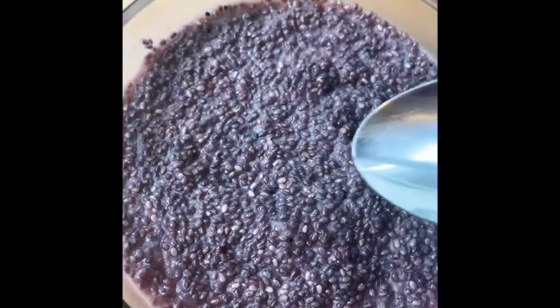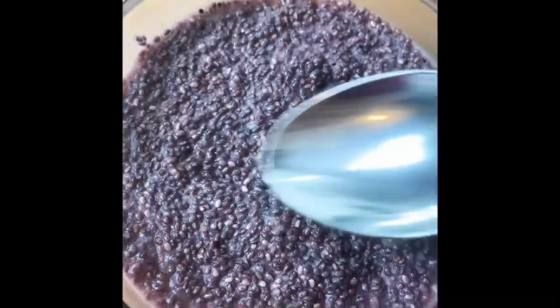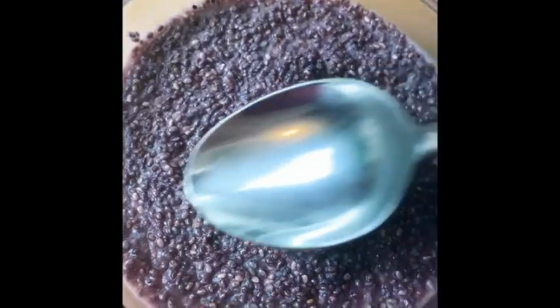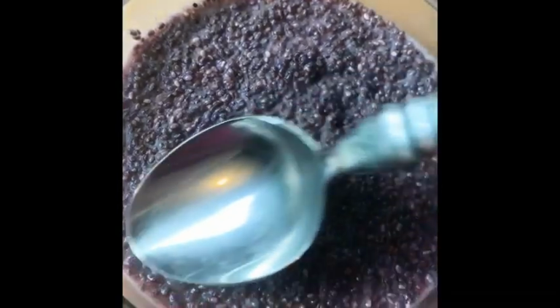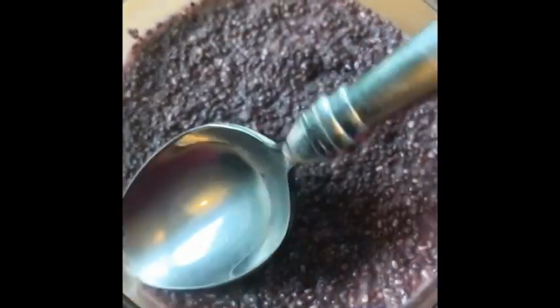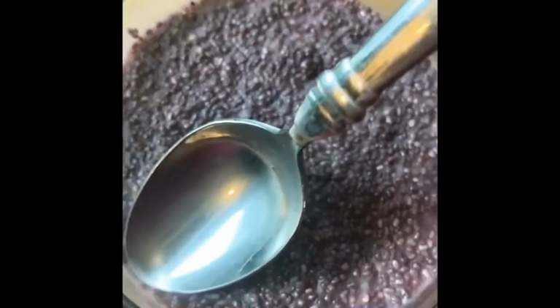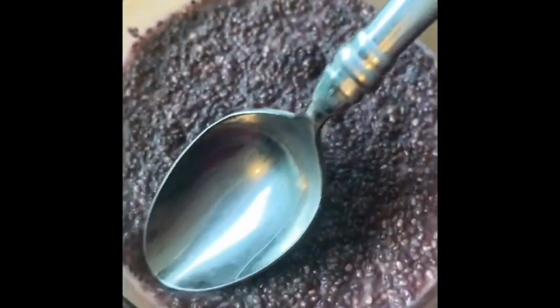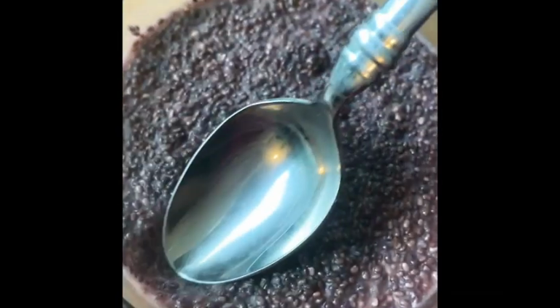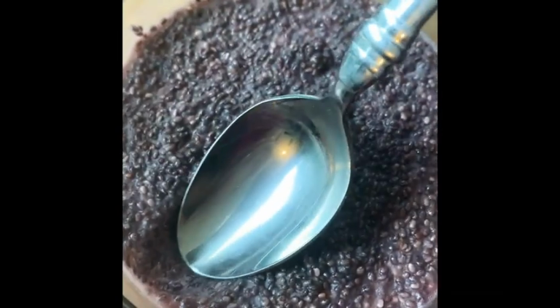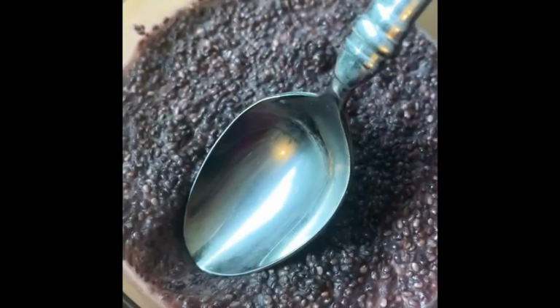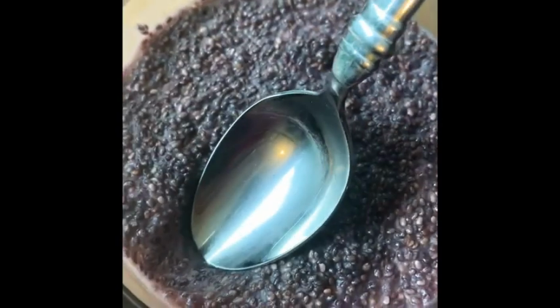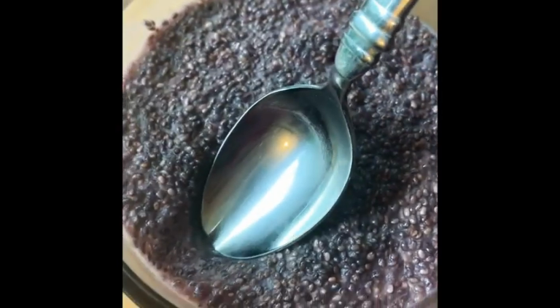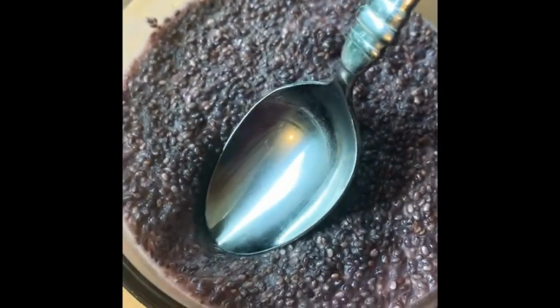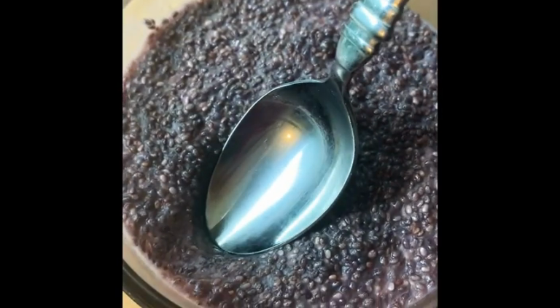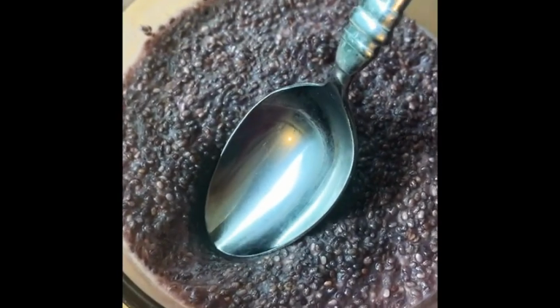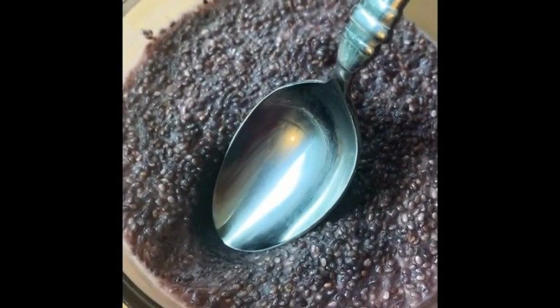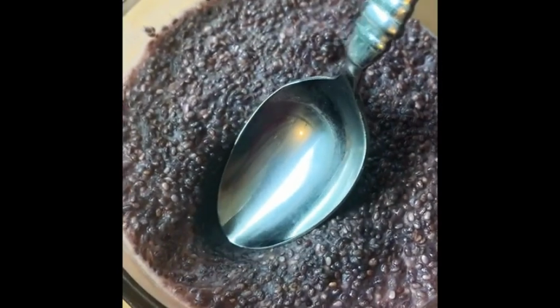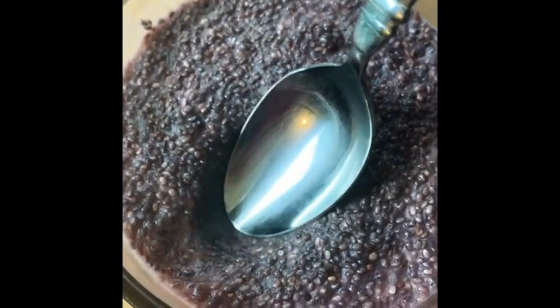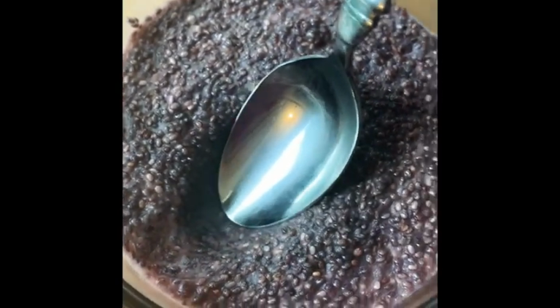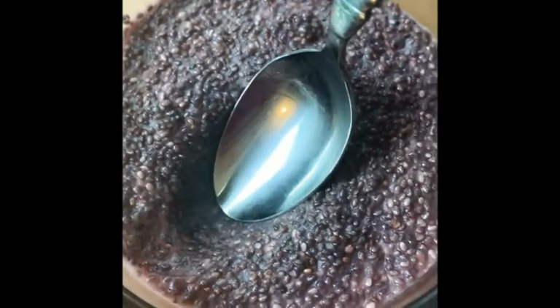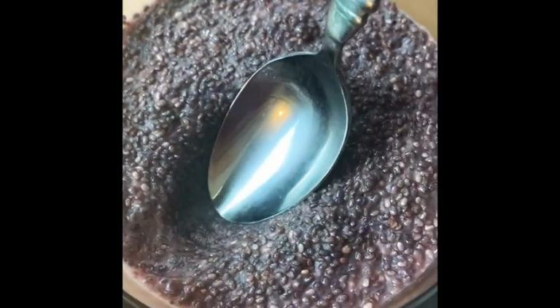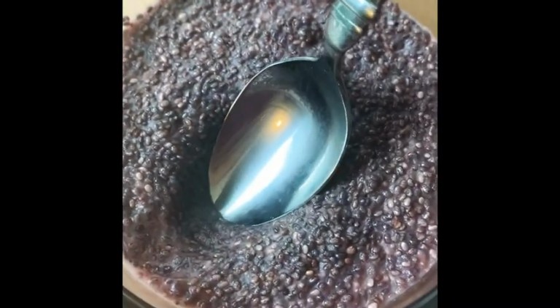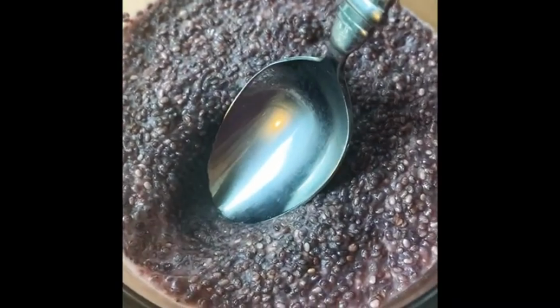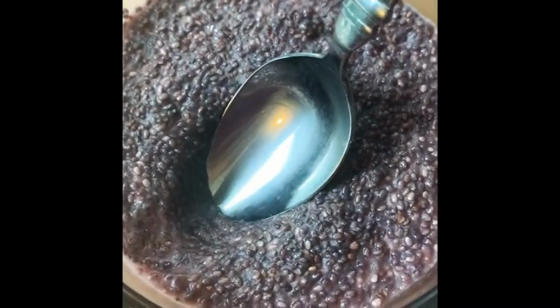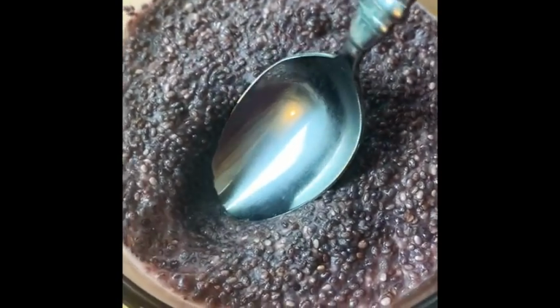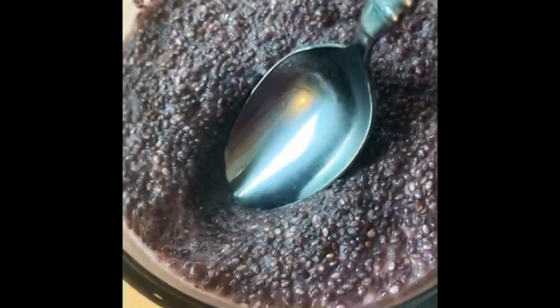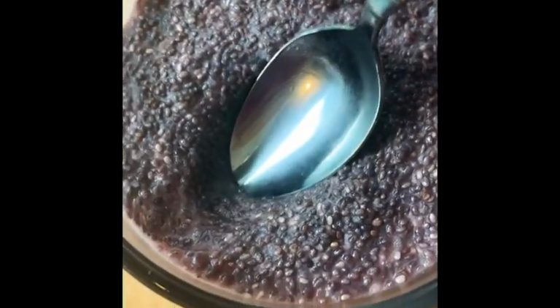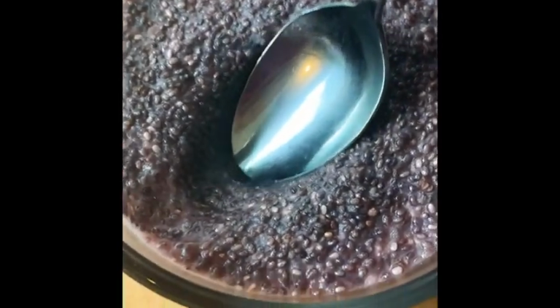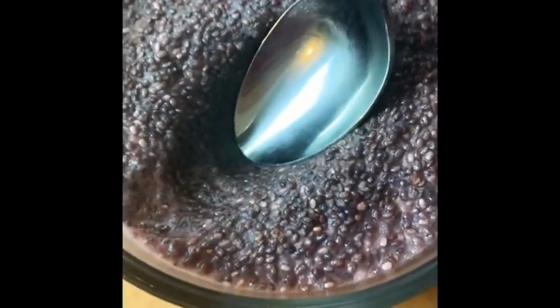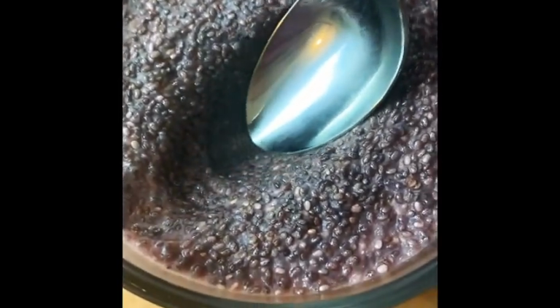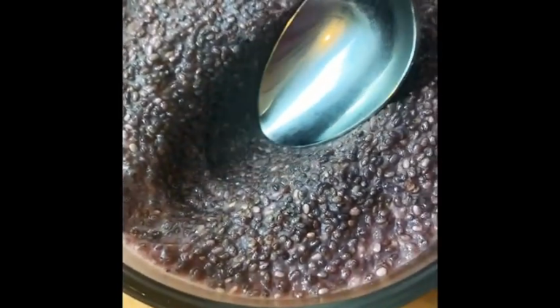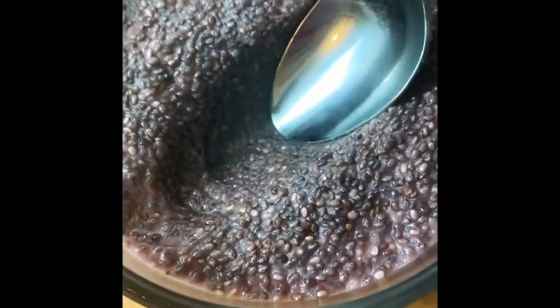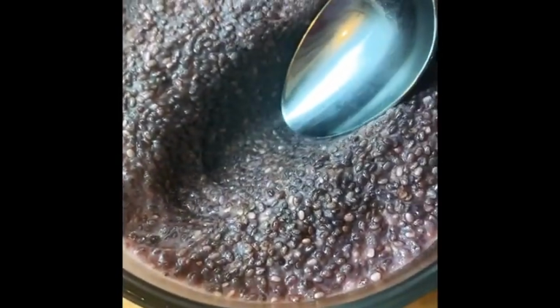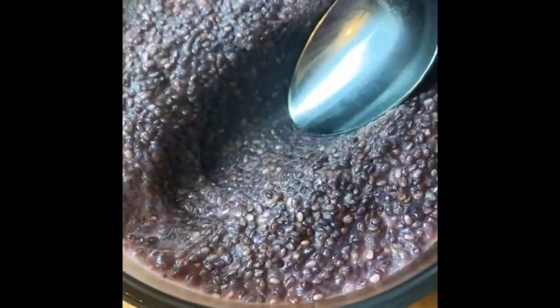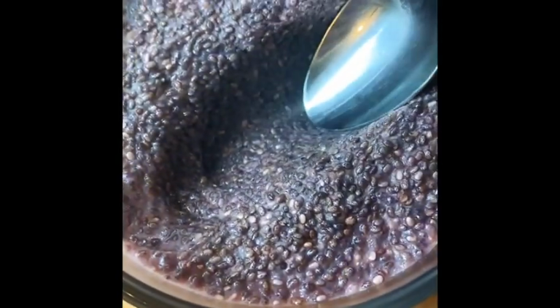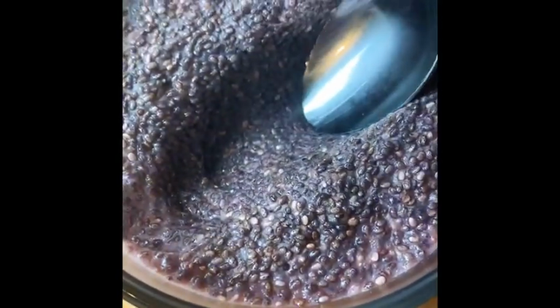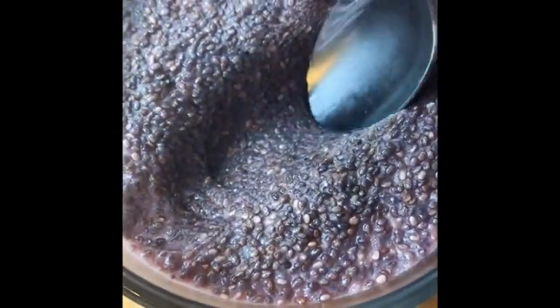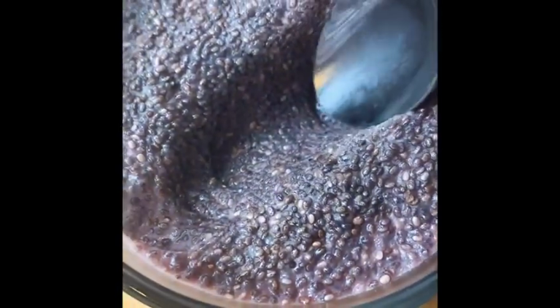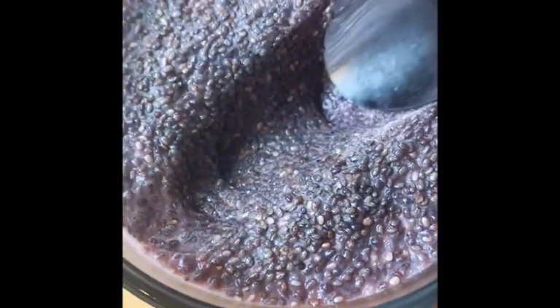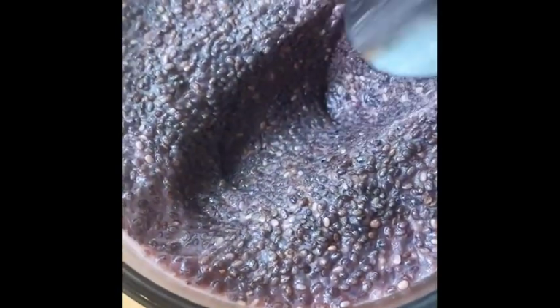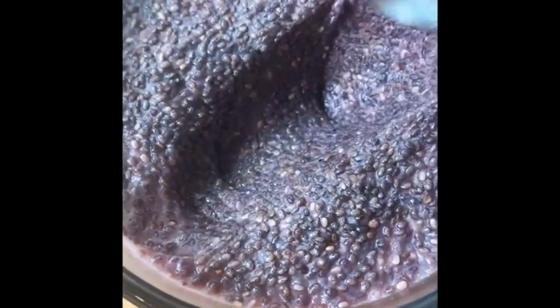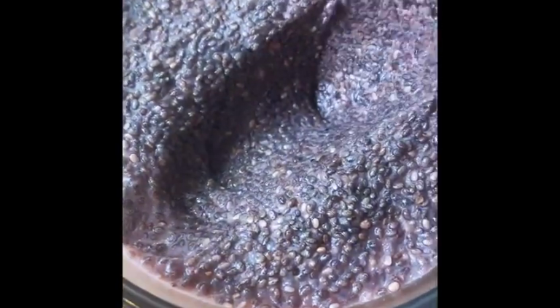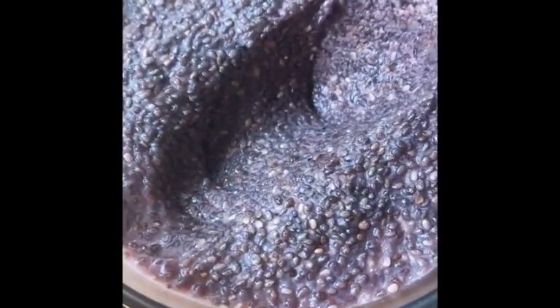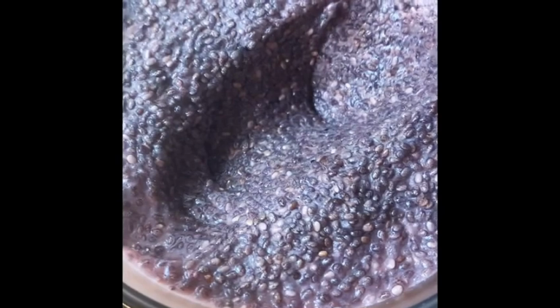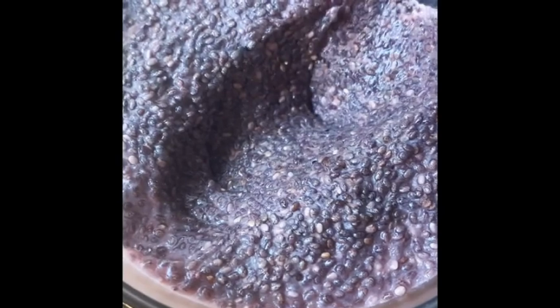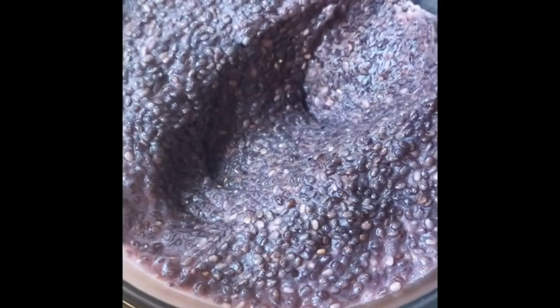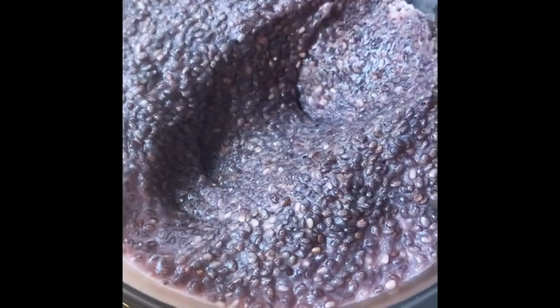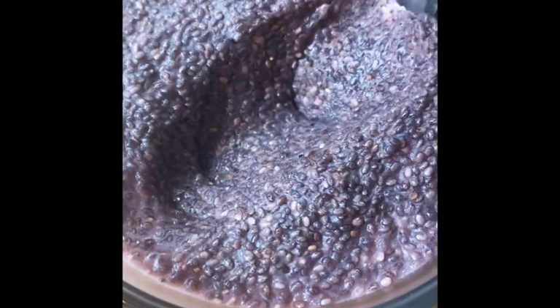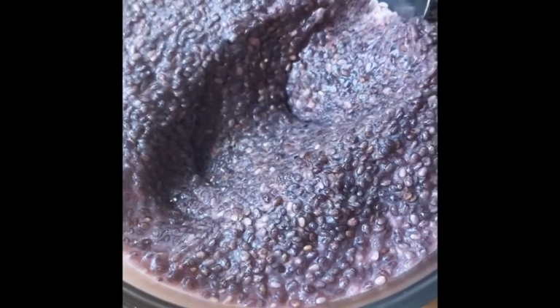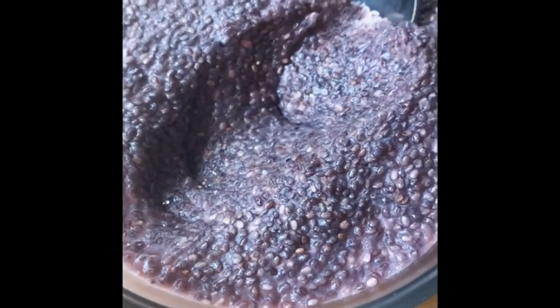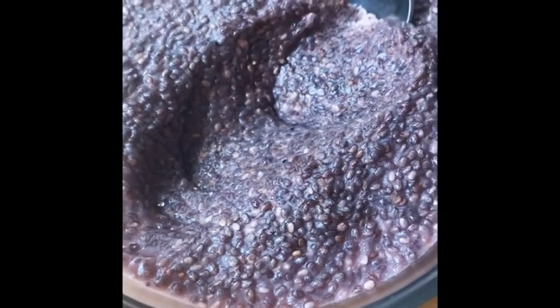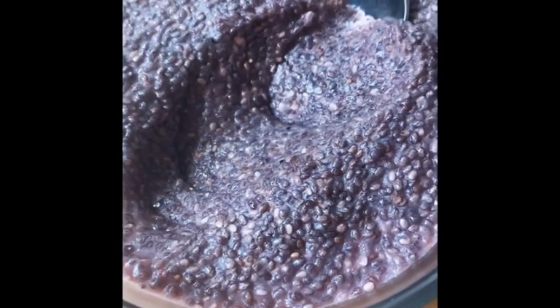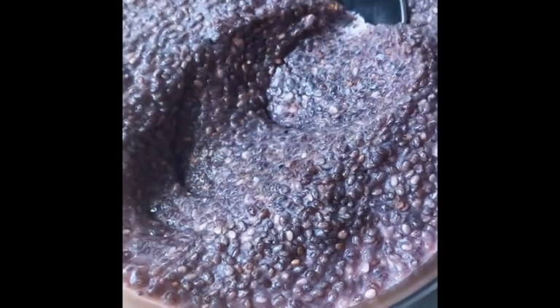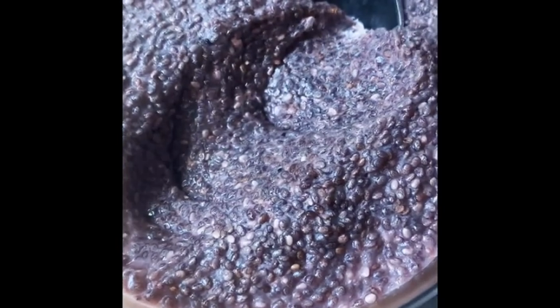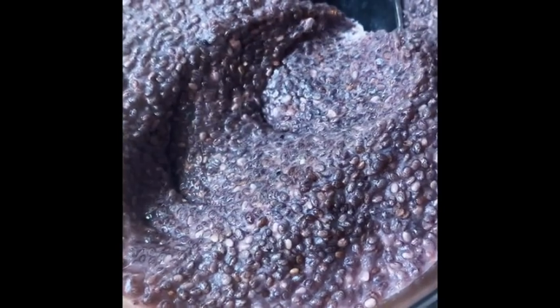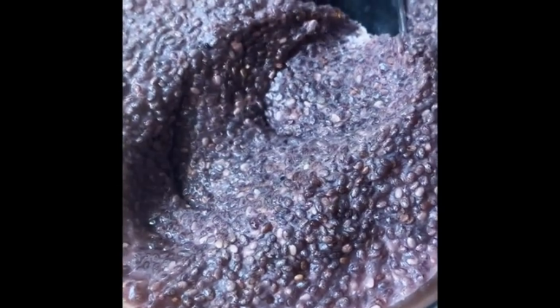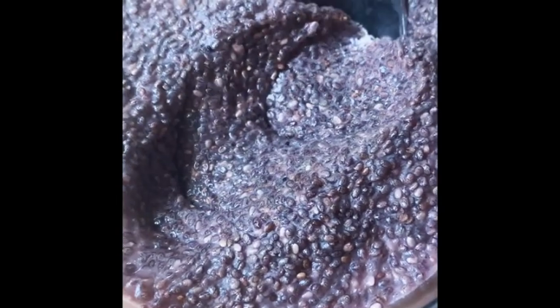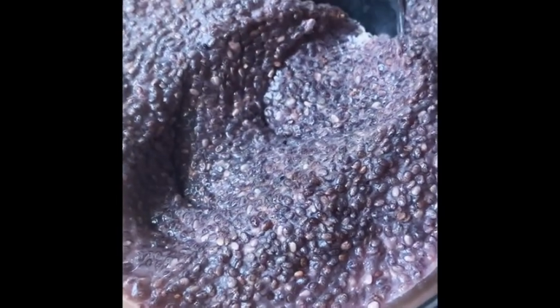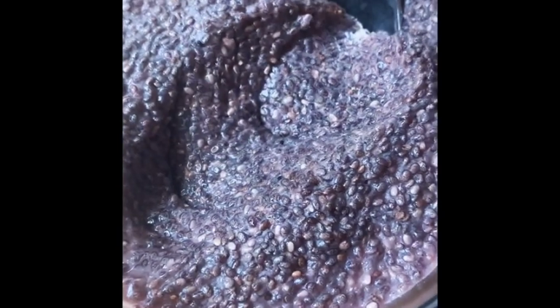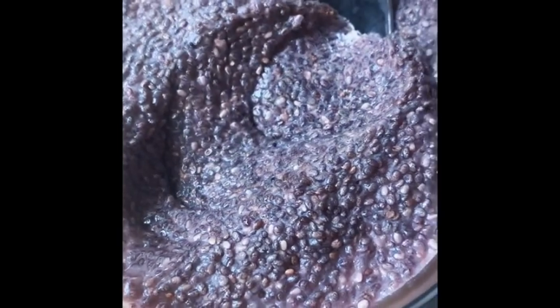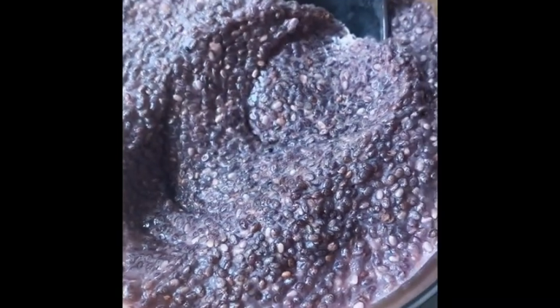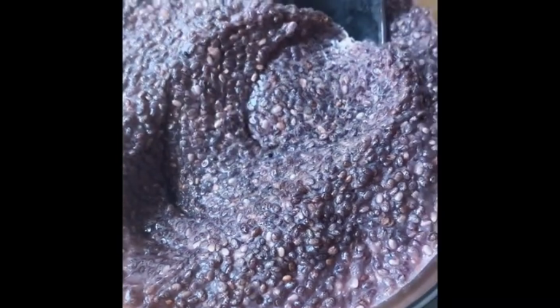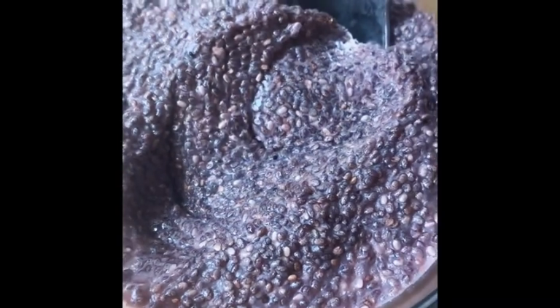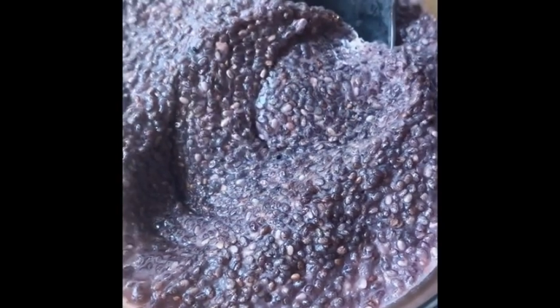Hey guys, welcome to Avery's Kitchen. My name is Avery and today I'm going to be showing you all how to make this delicious raspberry chia seed pudding.